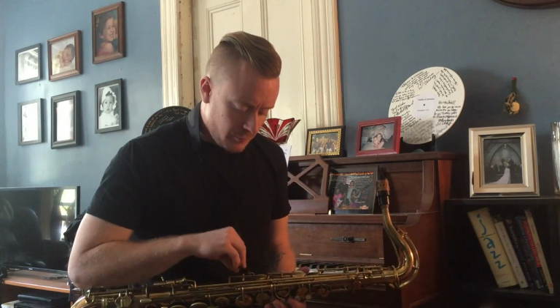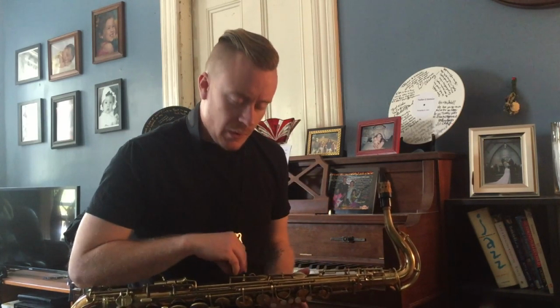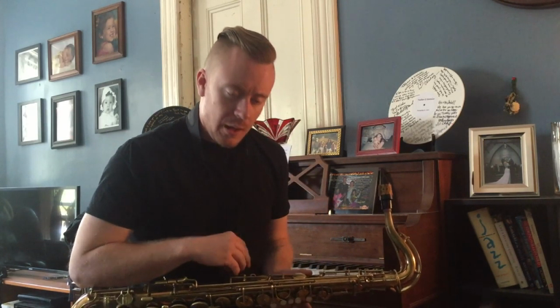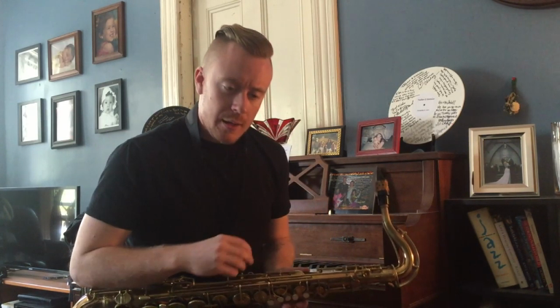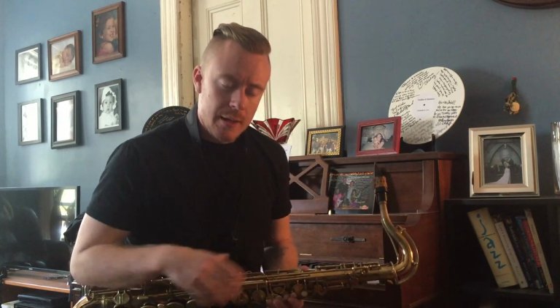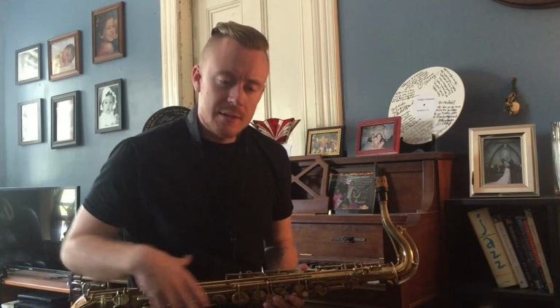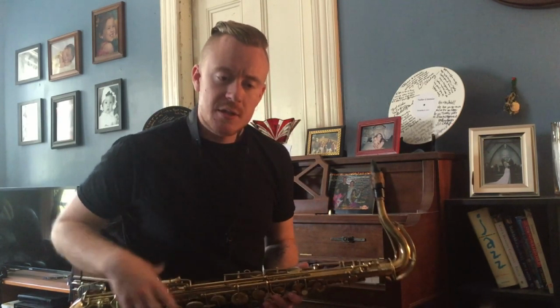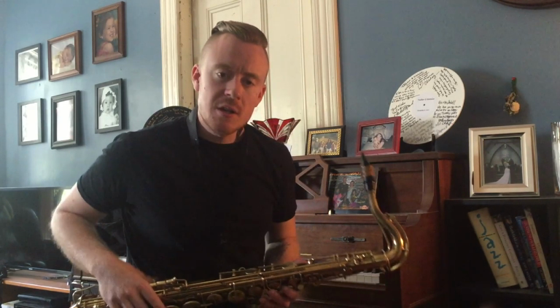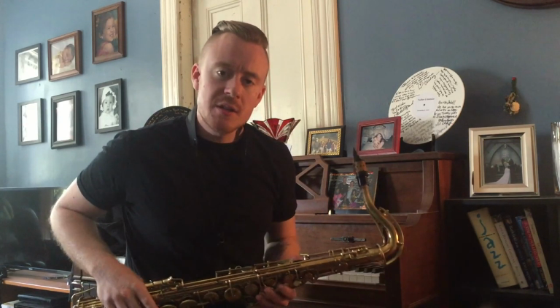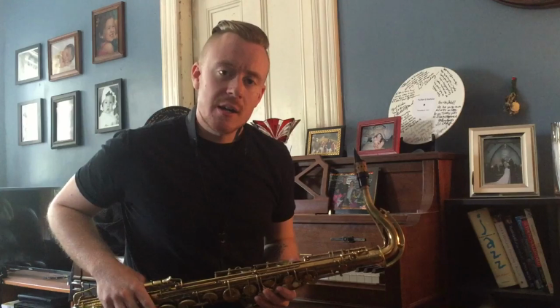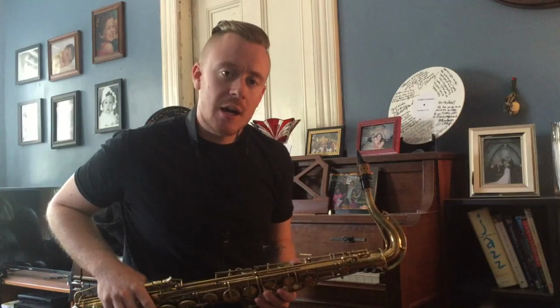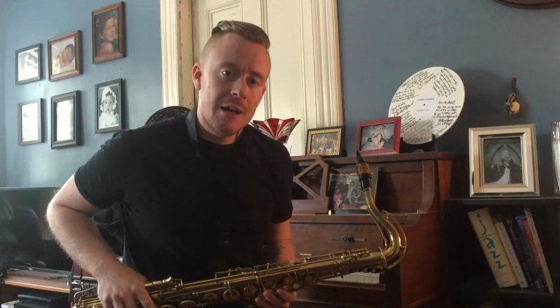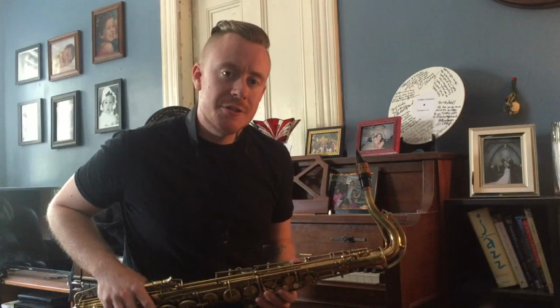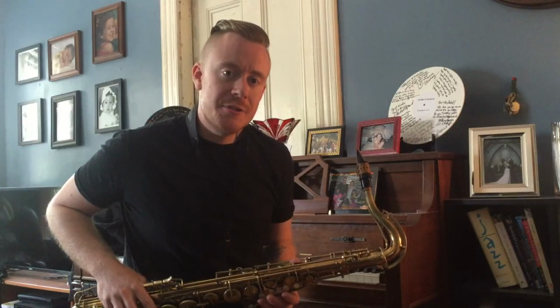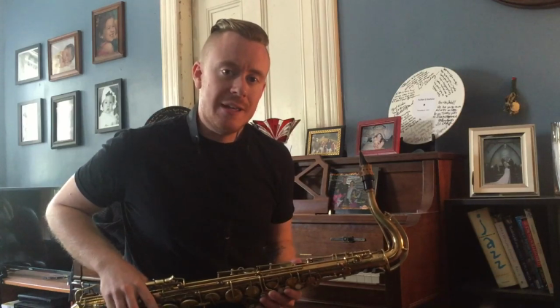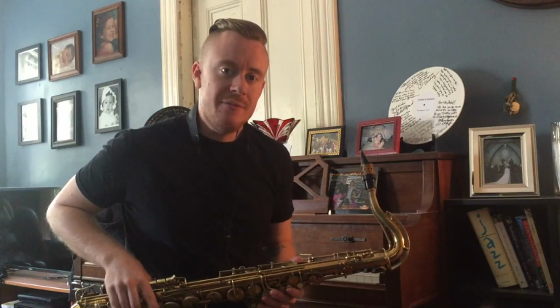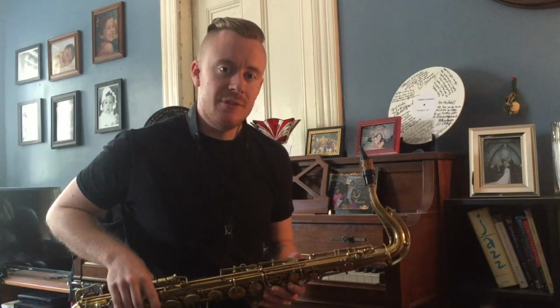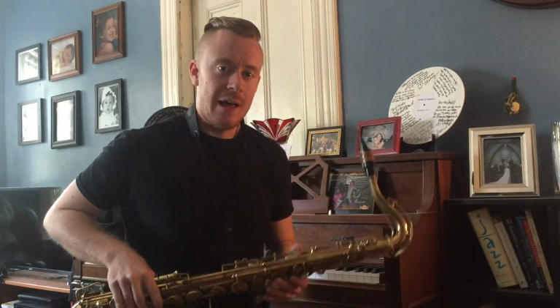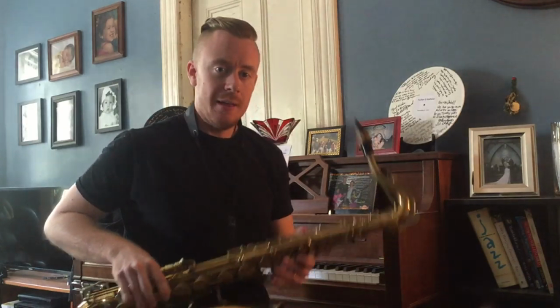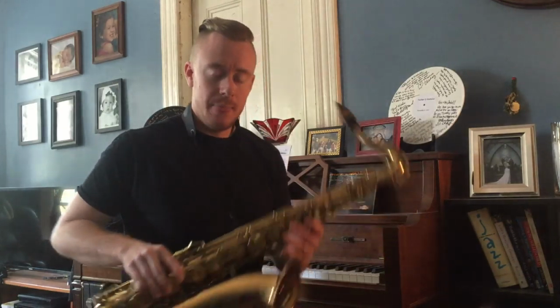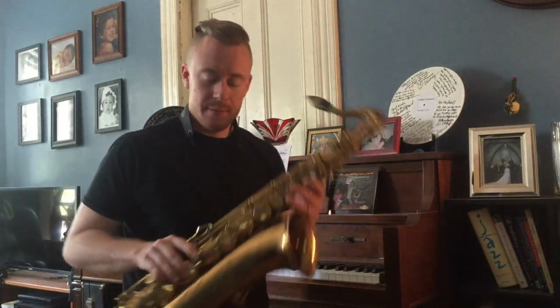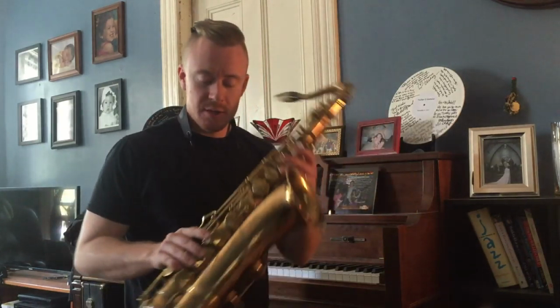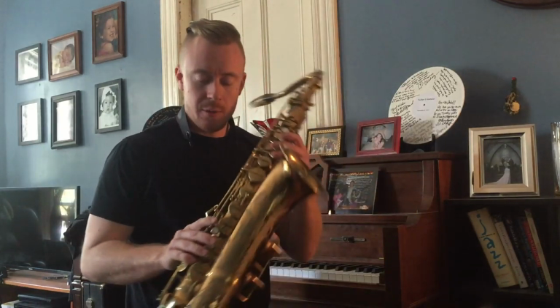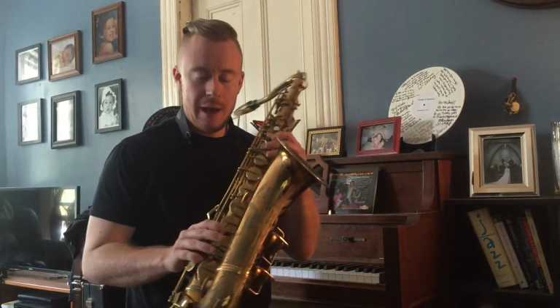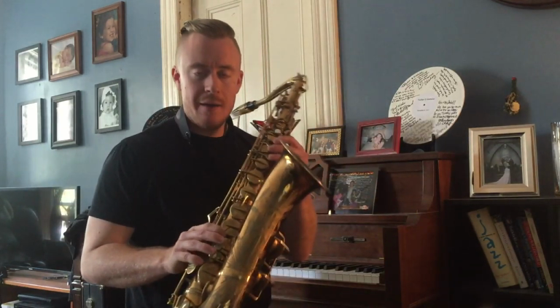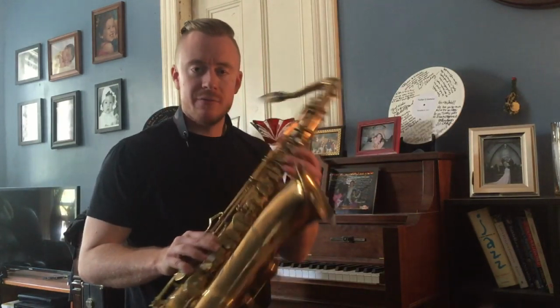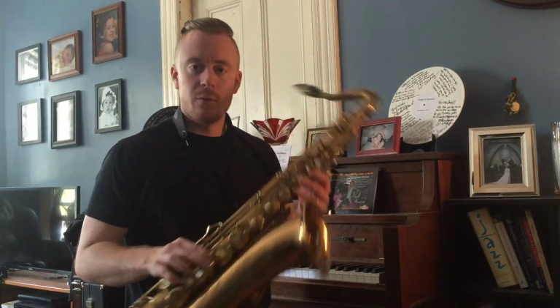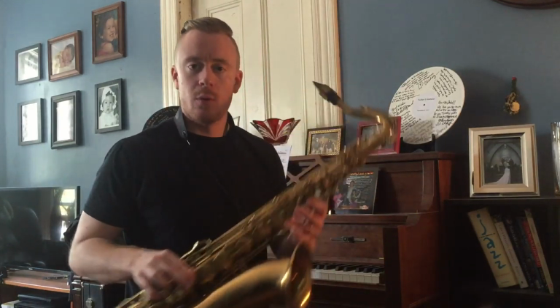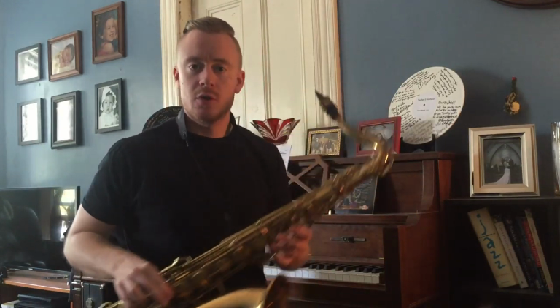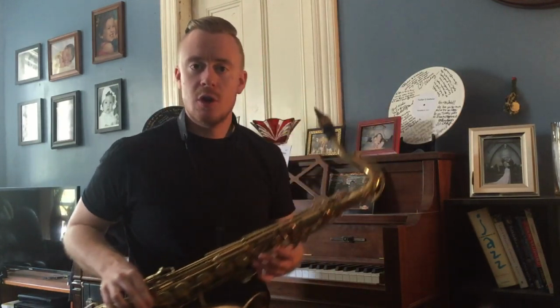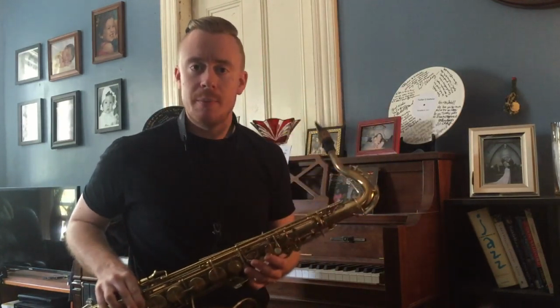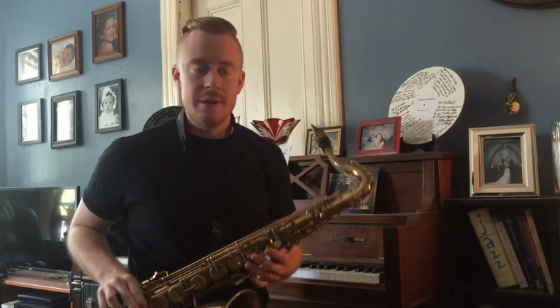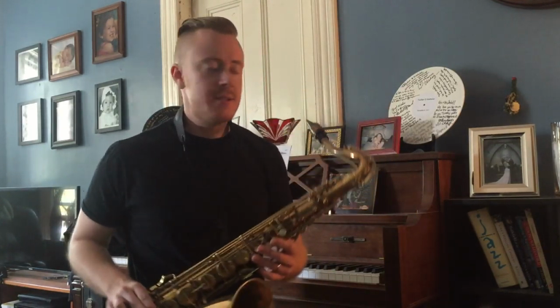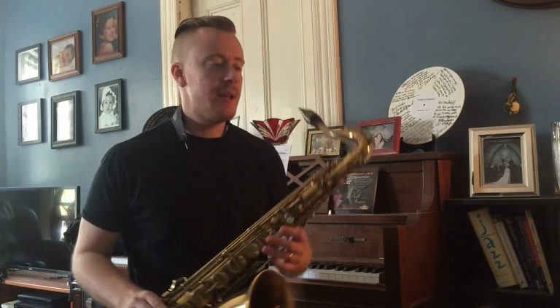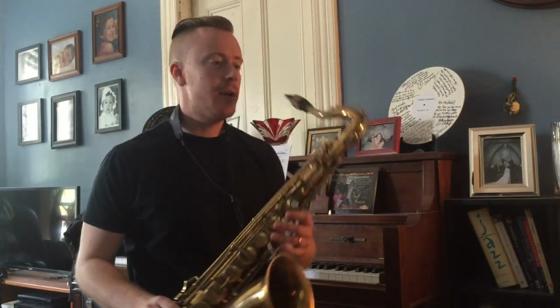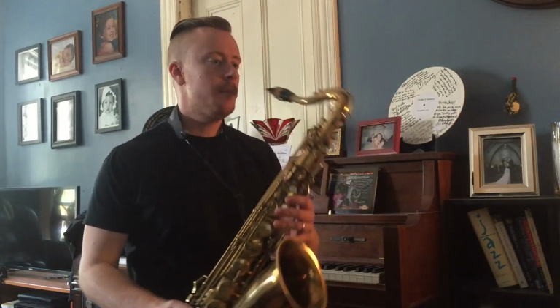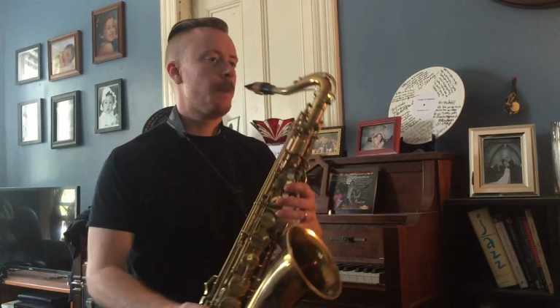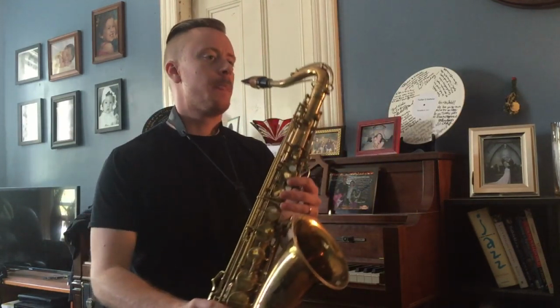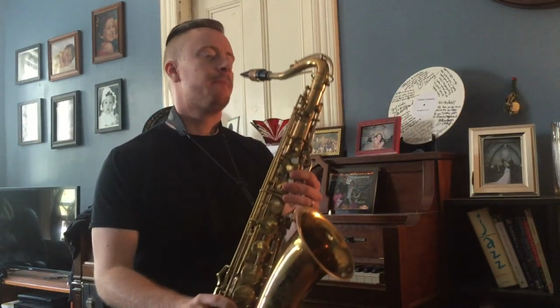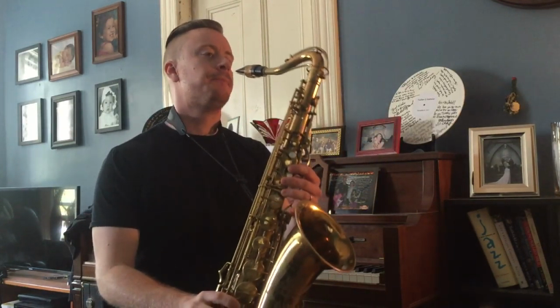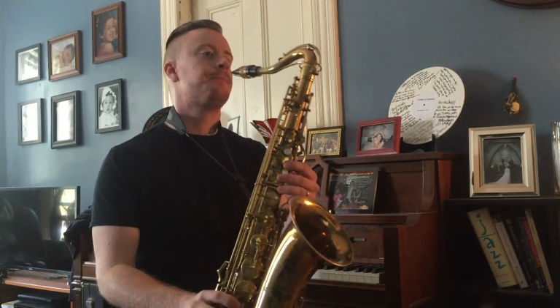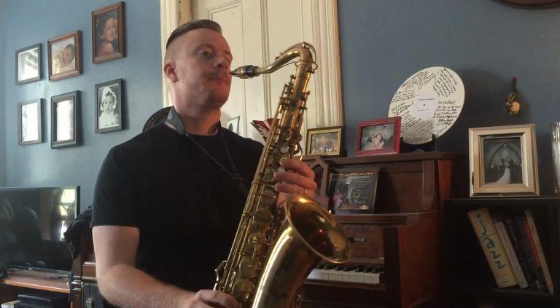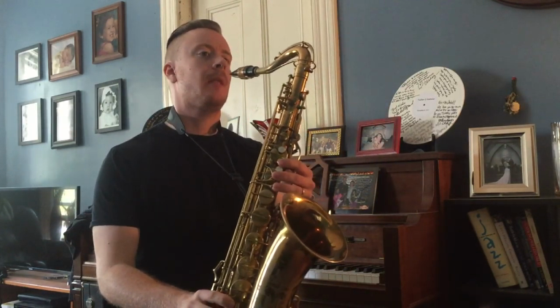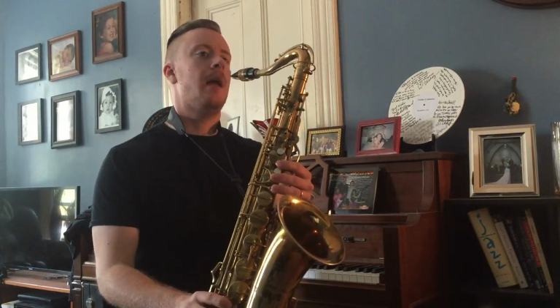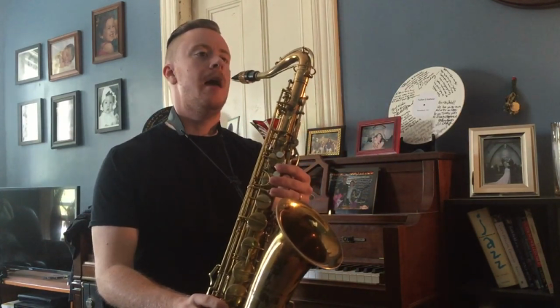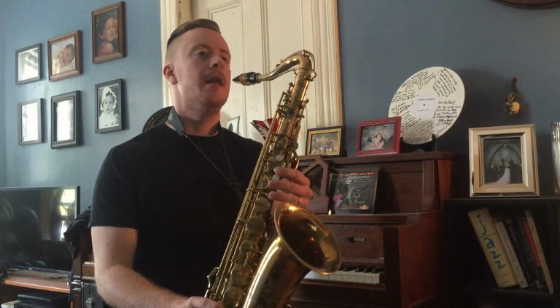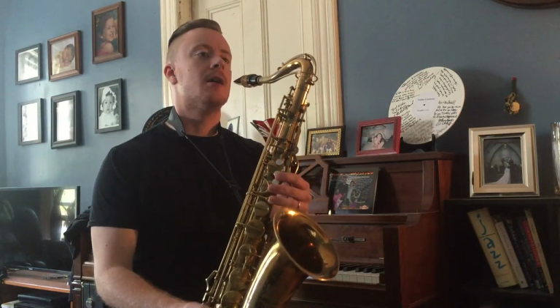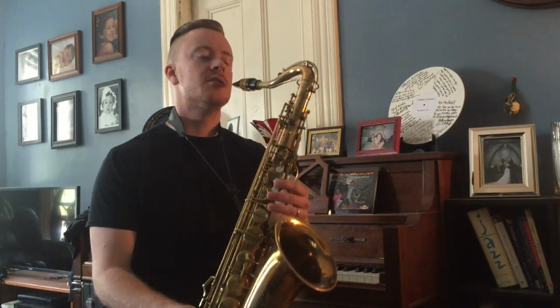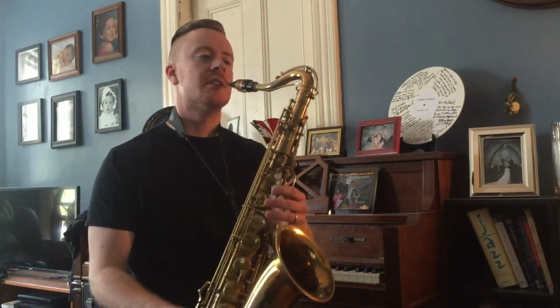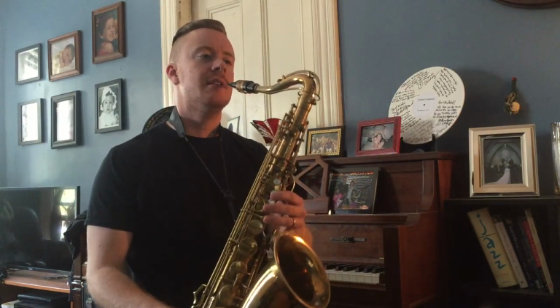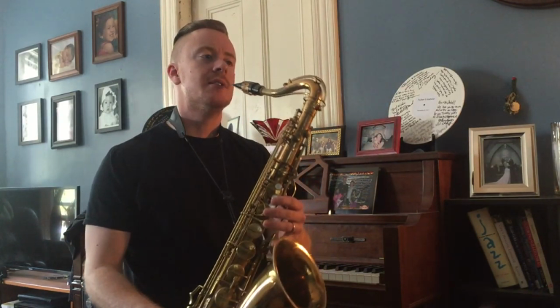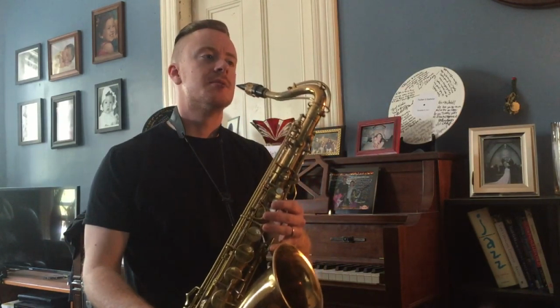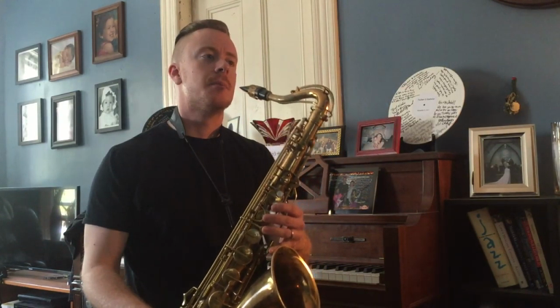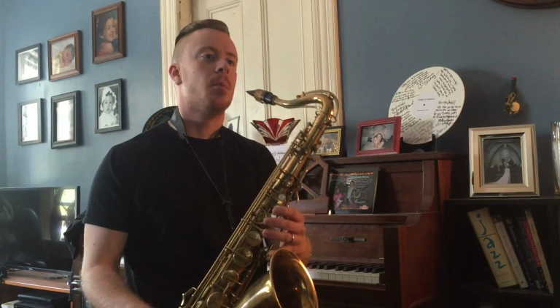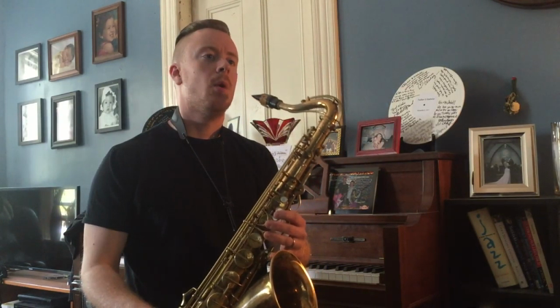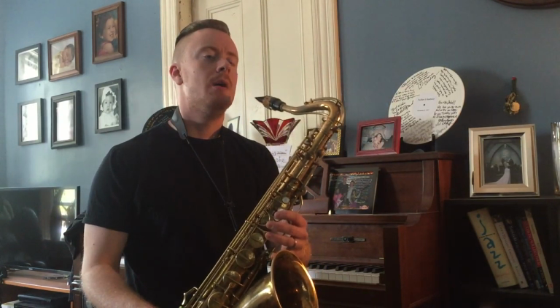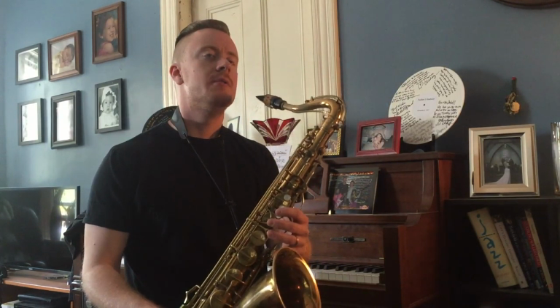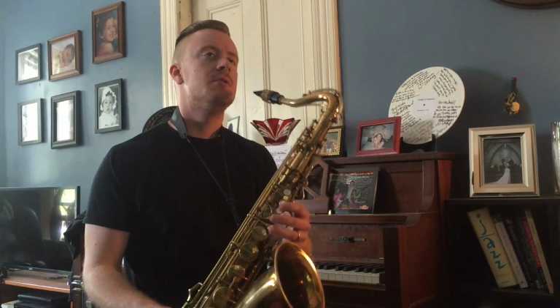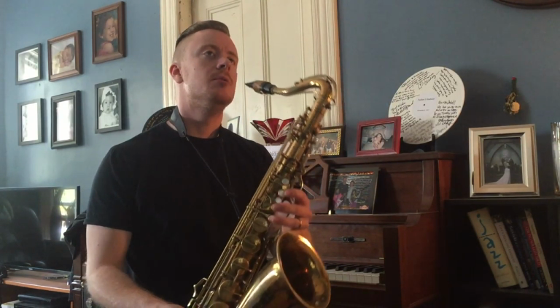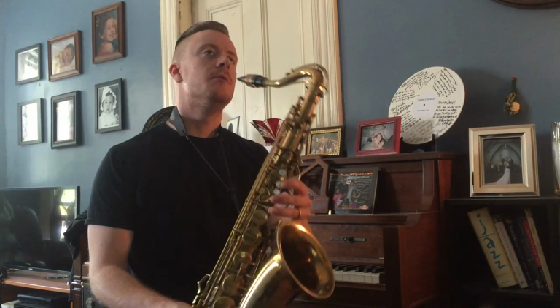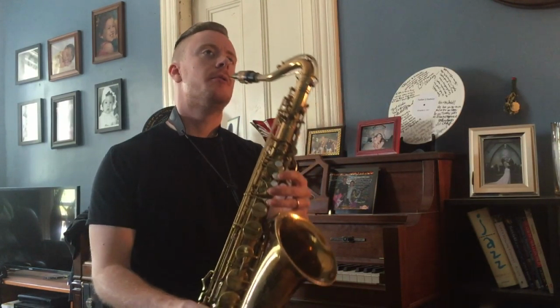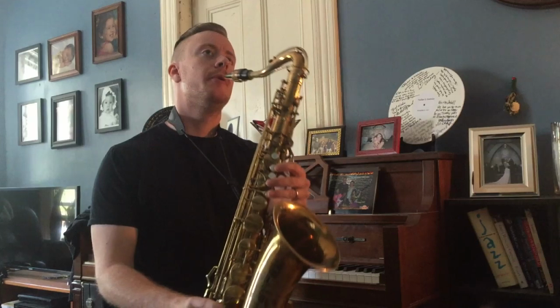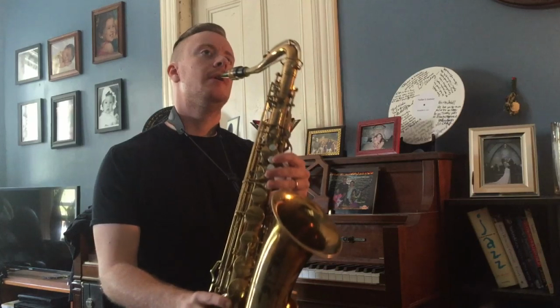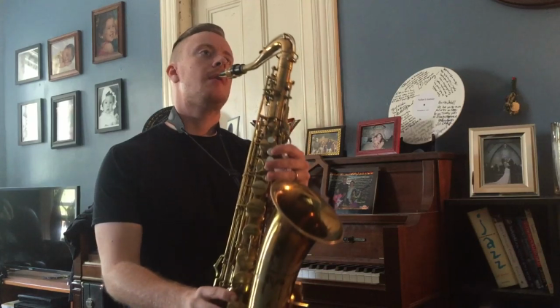So it starts on a concert E flat — so F for trumpet and tenor — and it goes like this: 1, 2, 3.